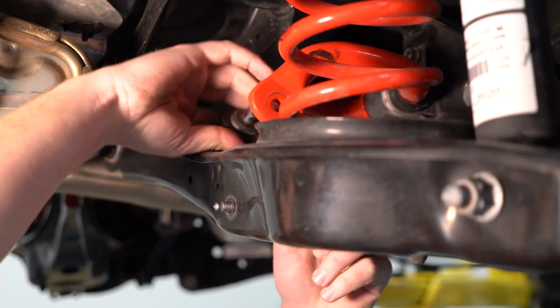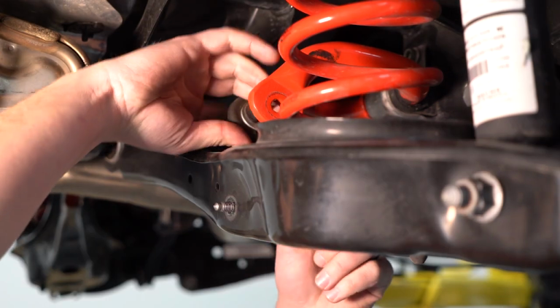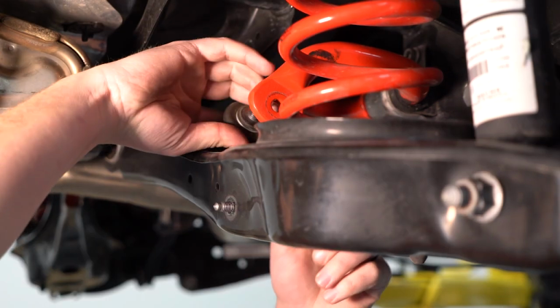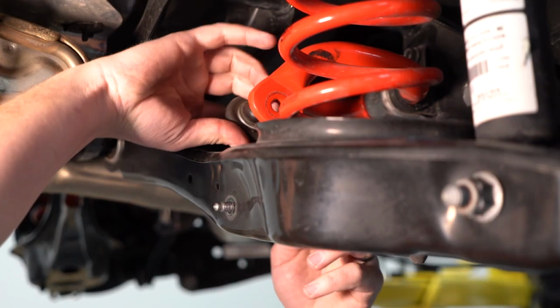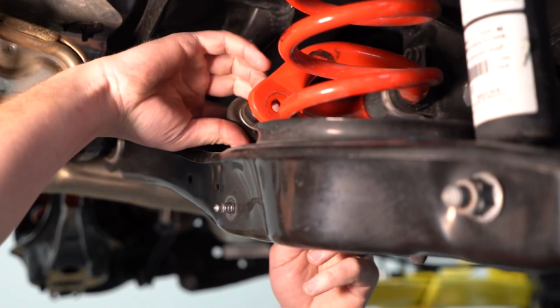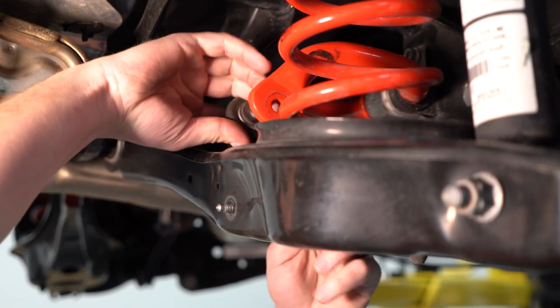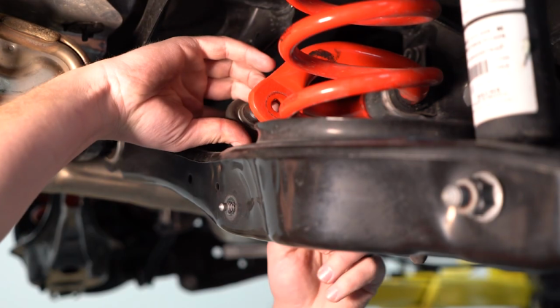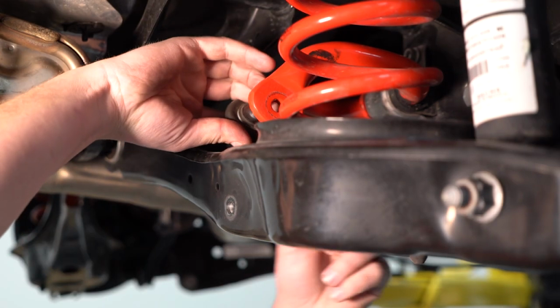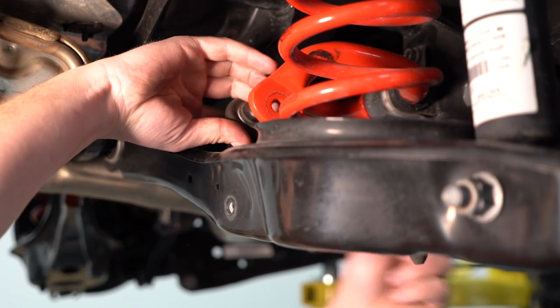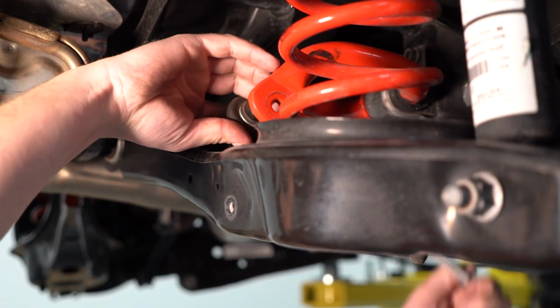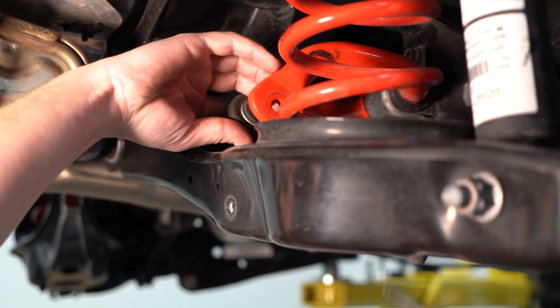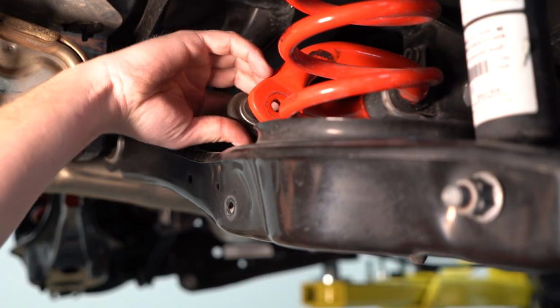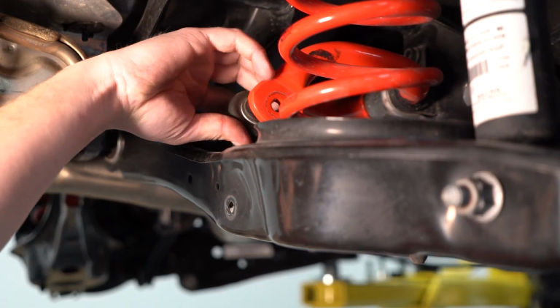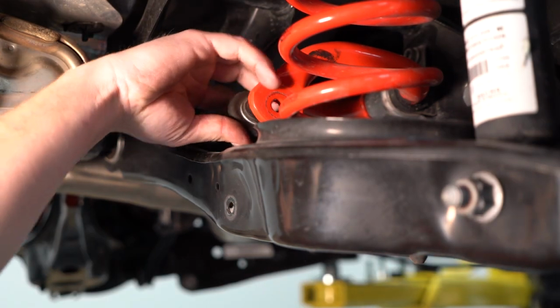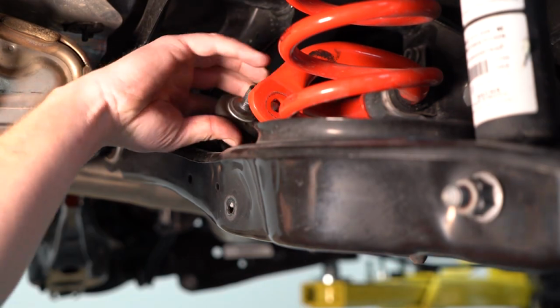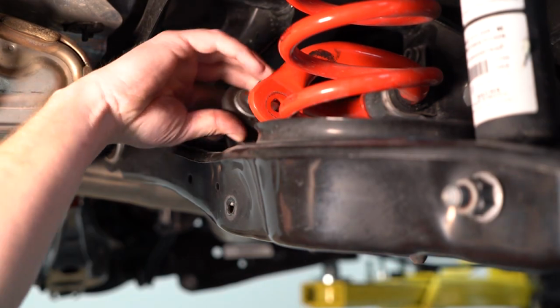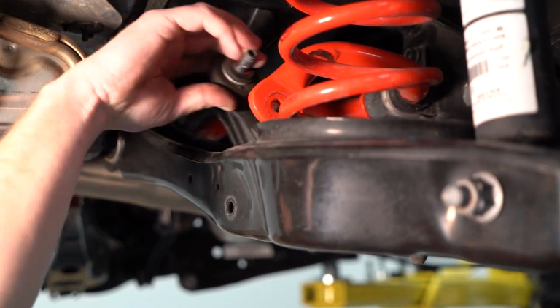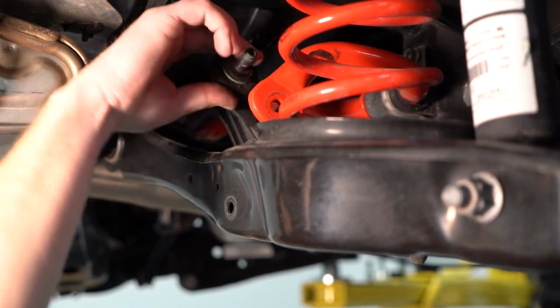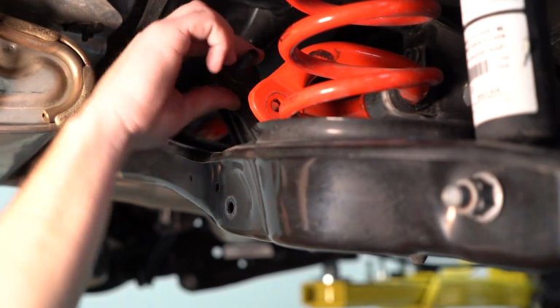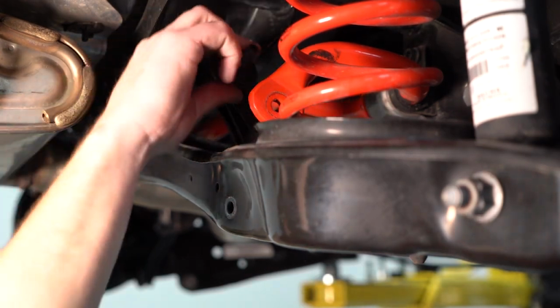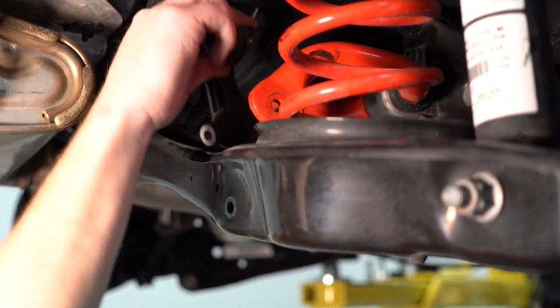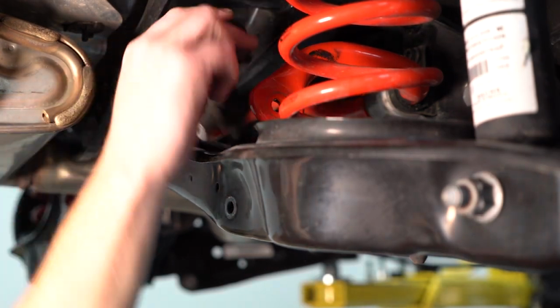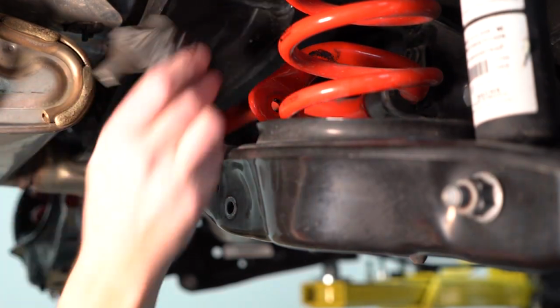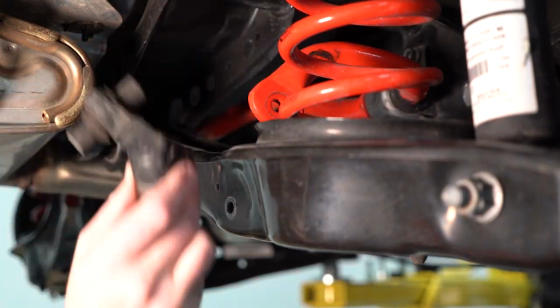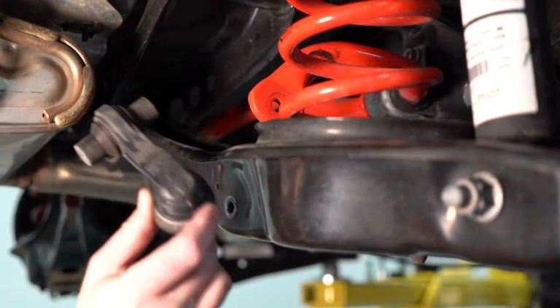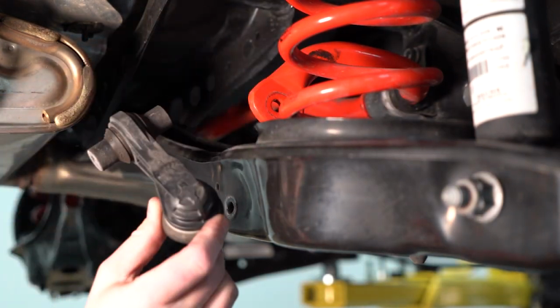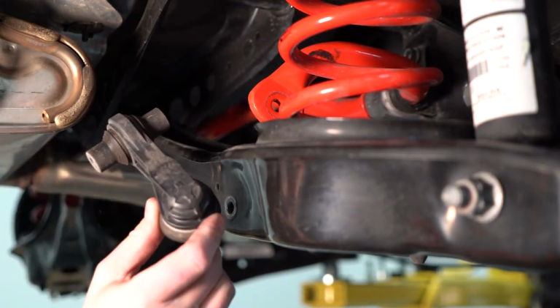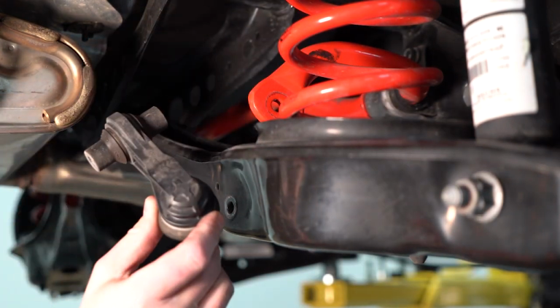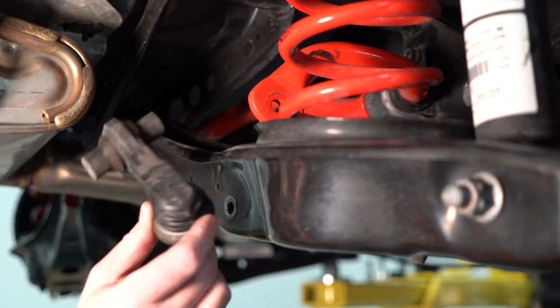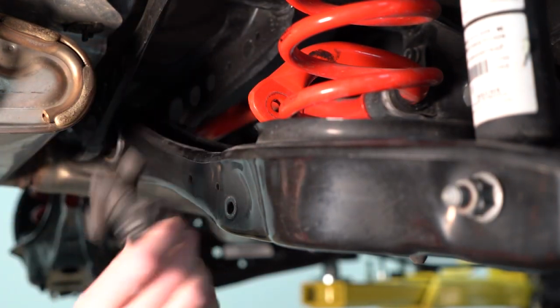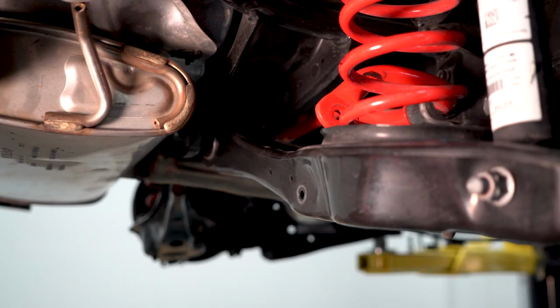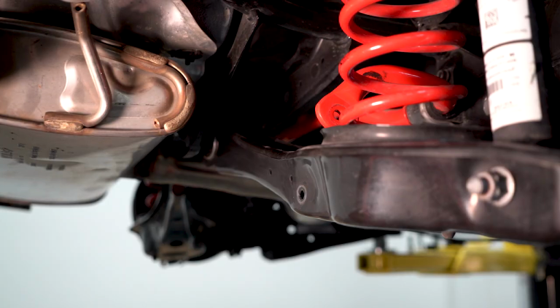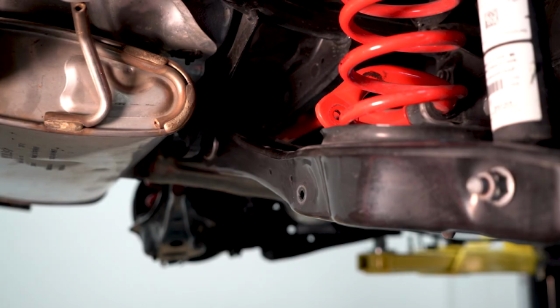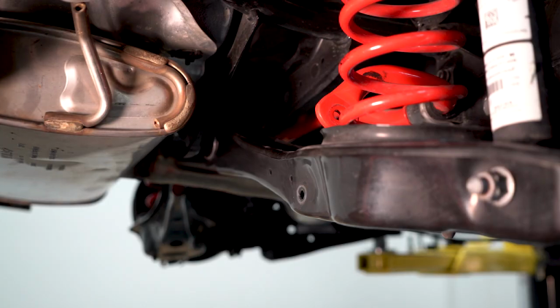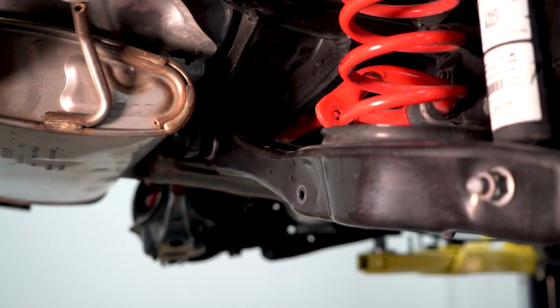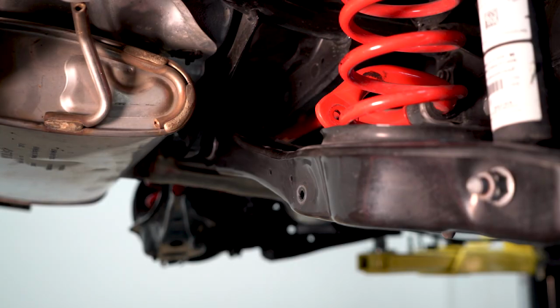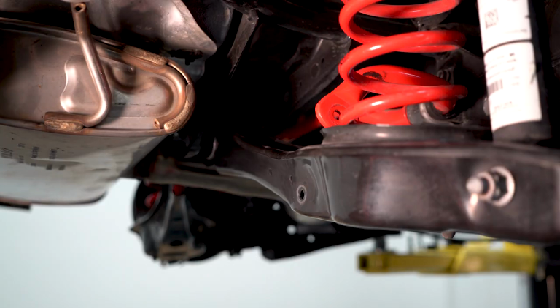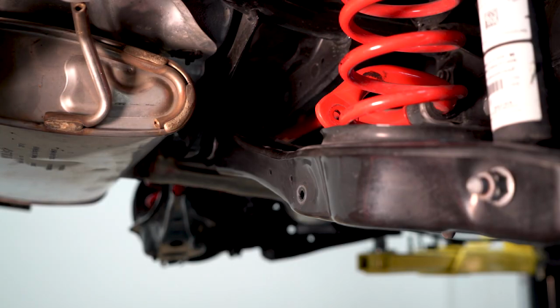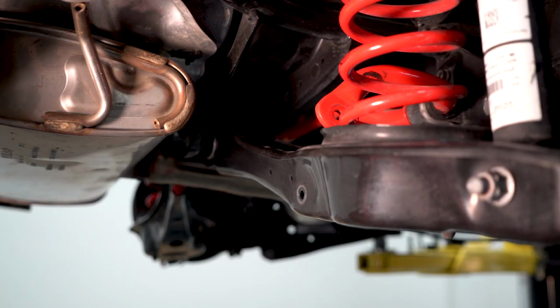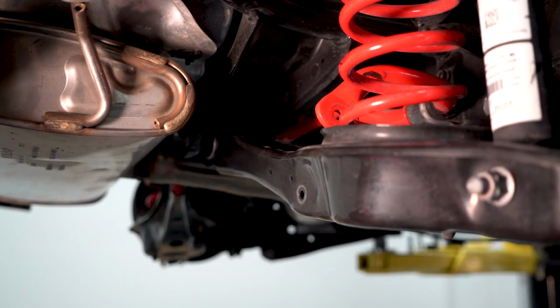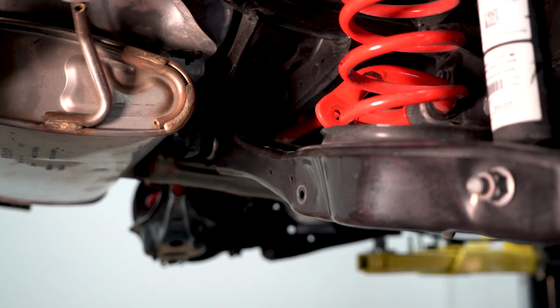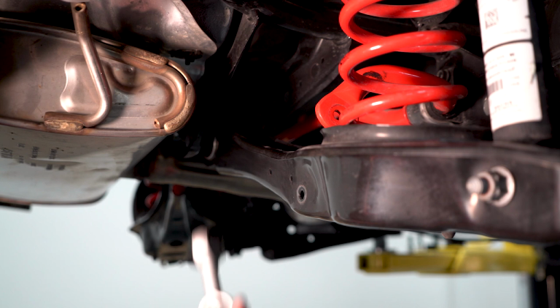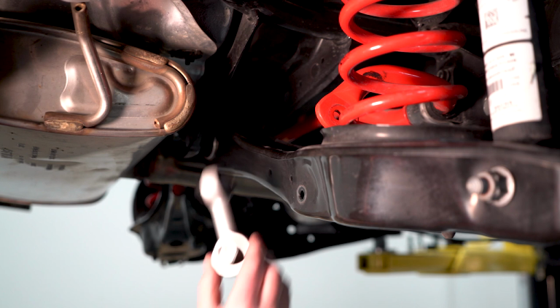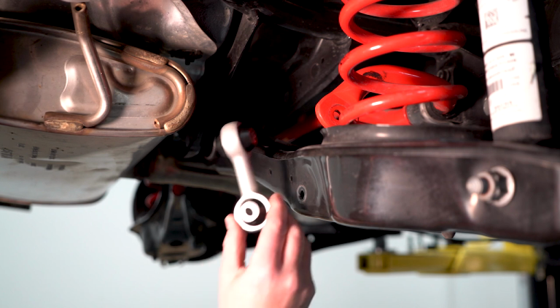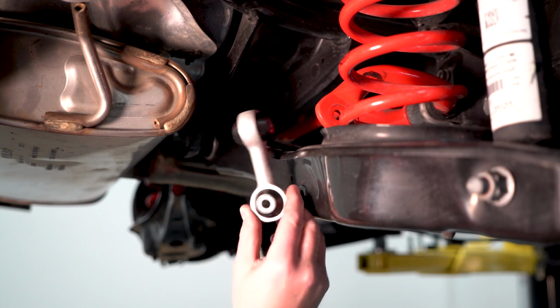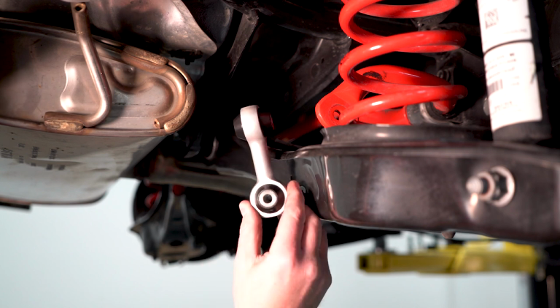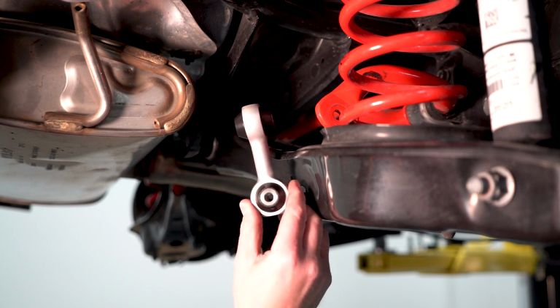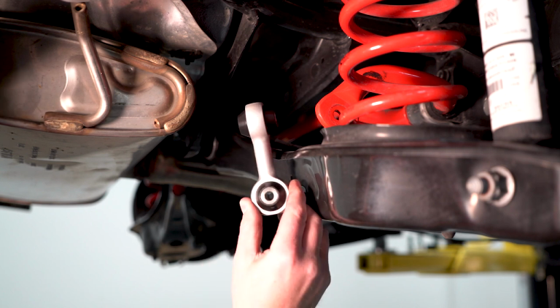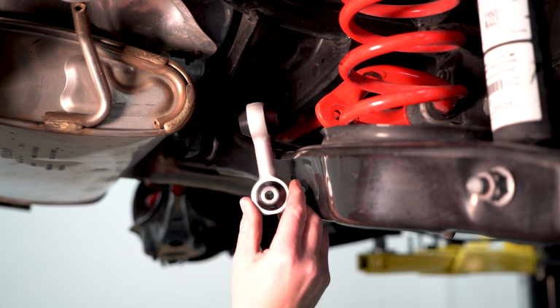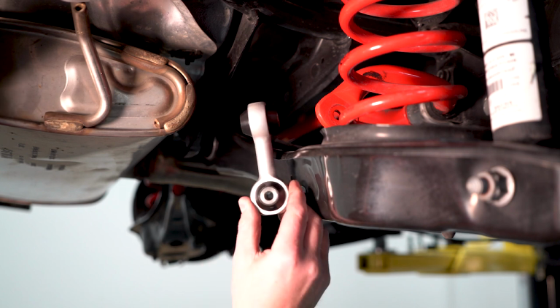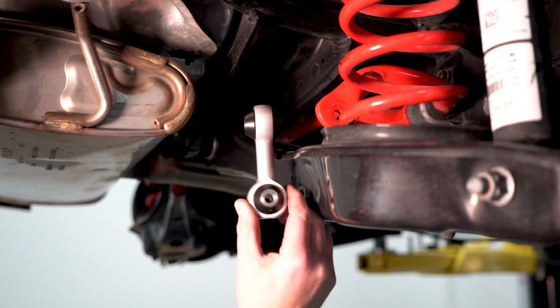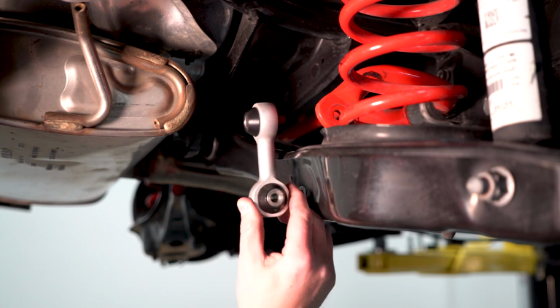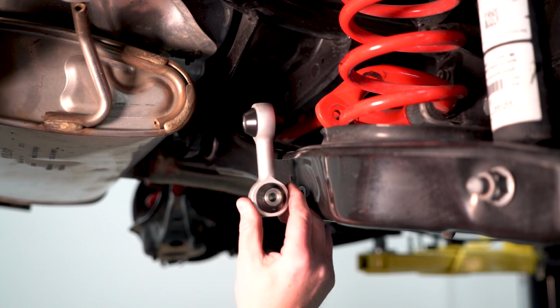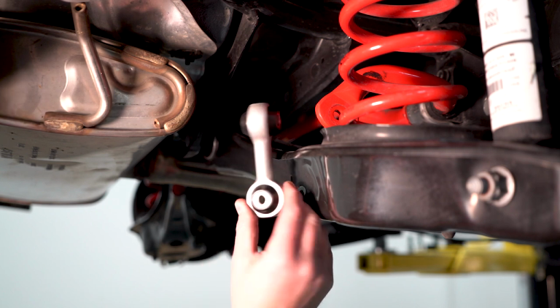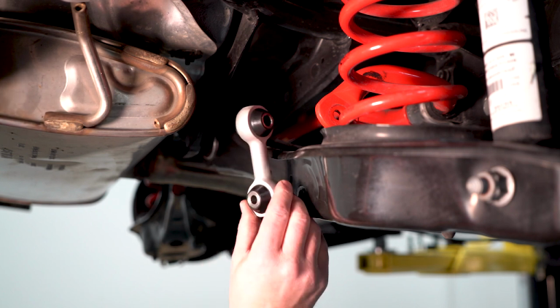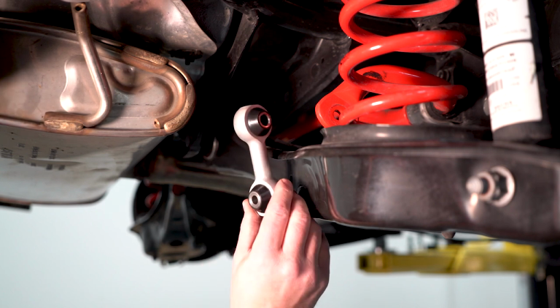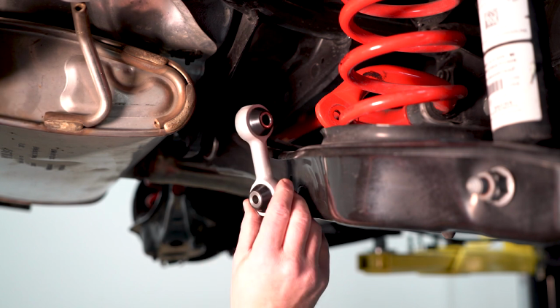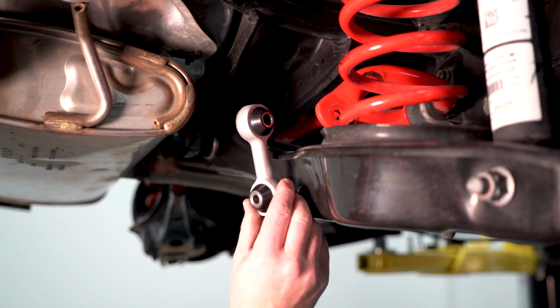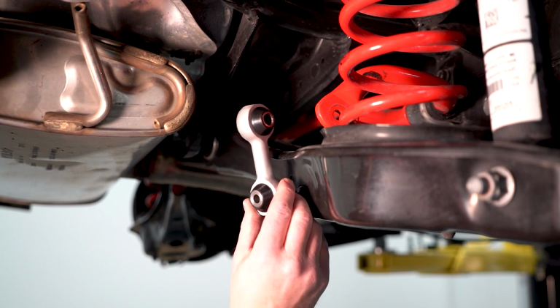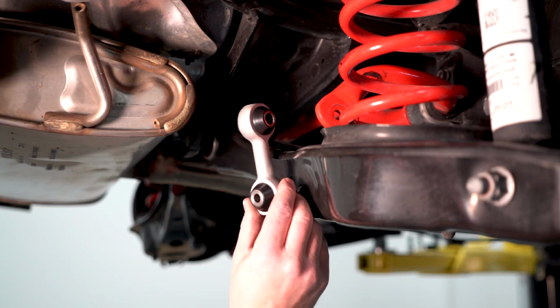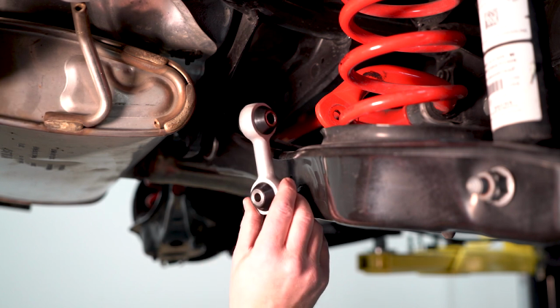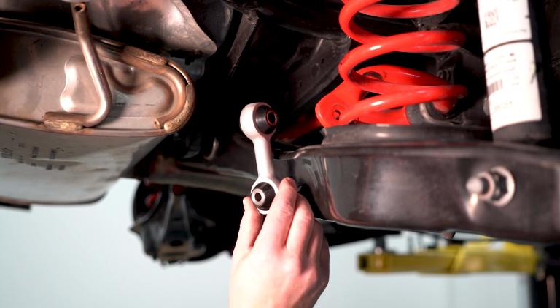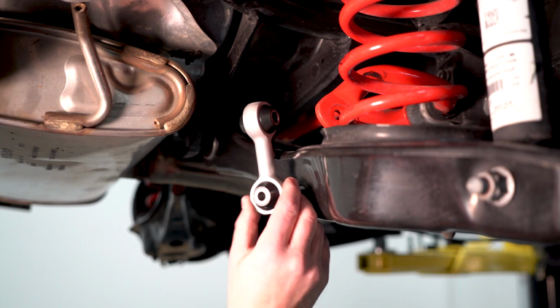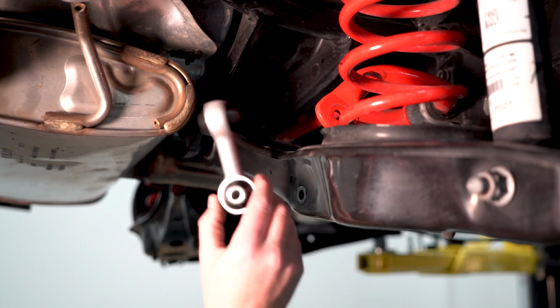Pull your bolt out and remove the end link. With the stock end links out, now we can install the Cart Boy end link.